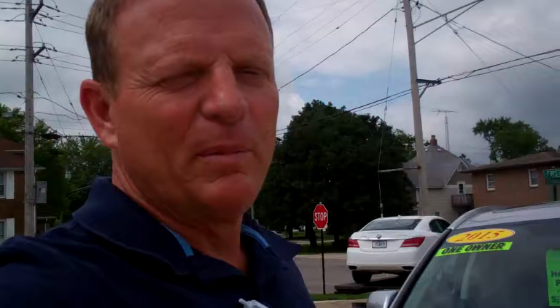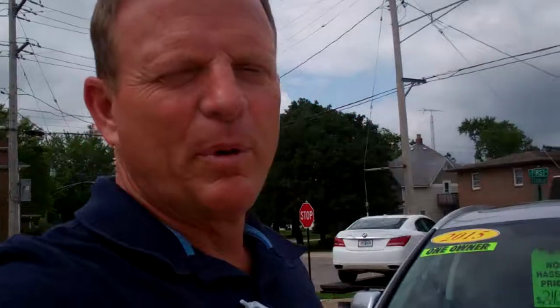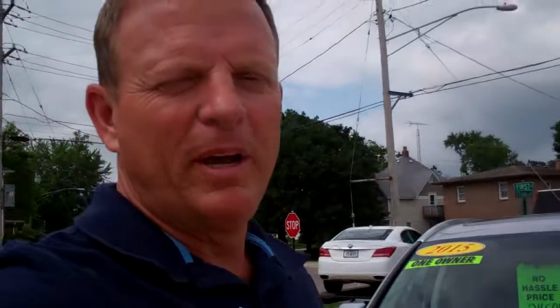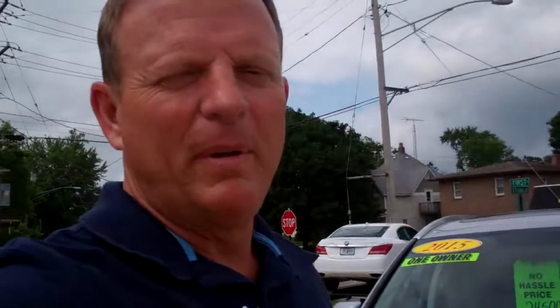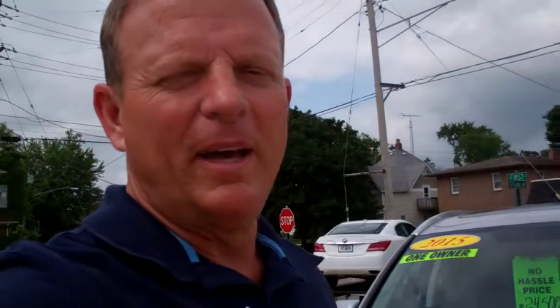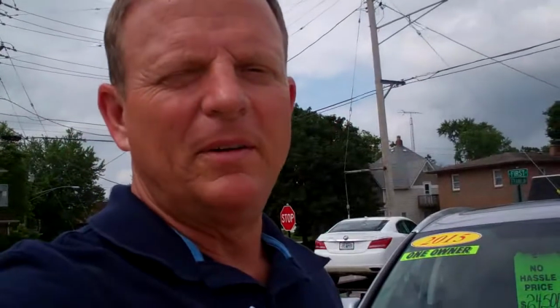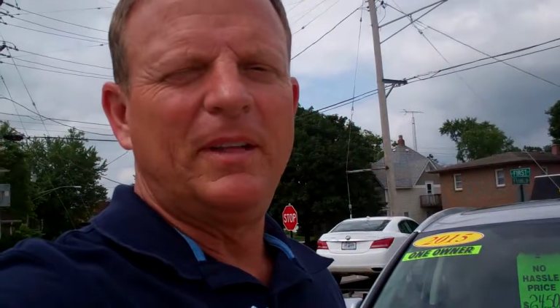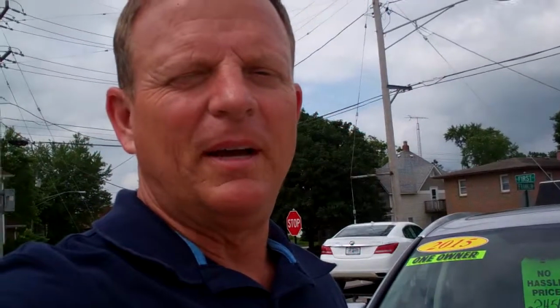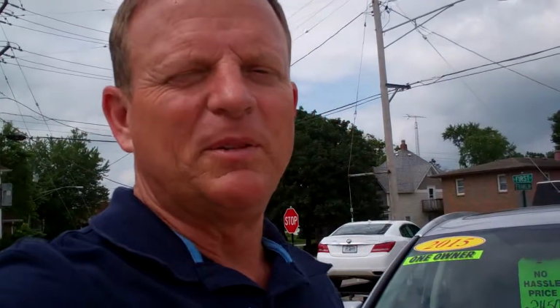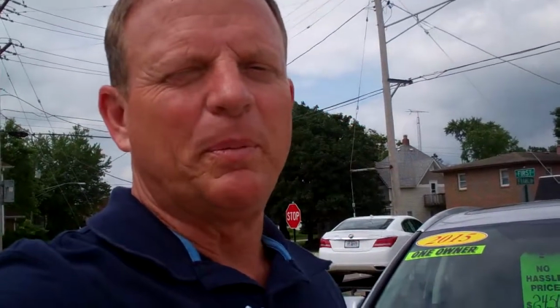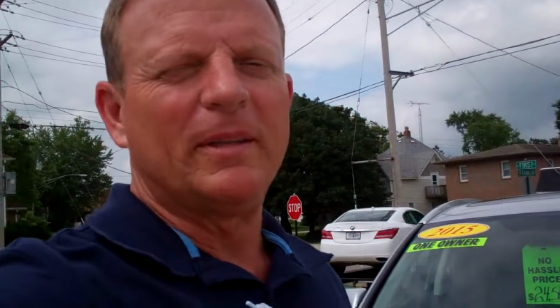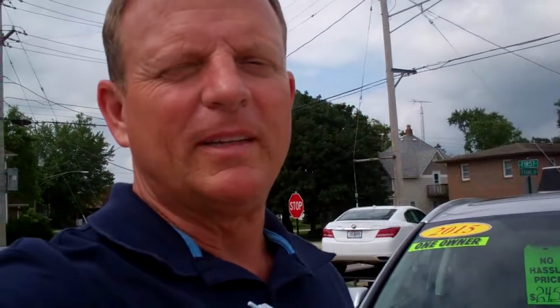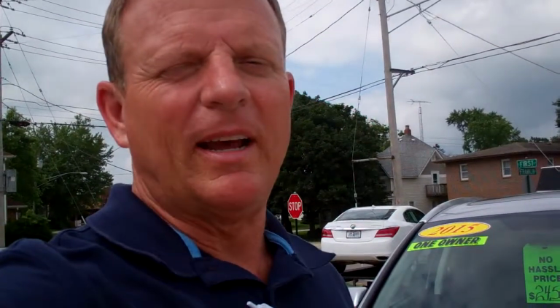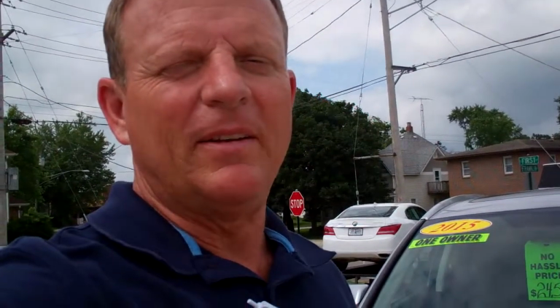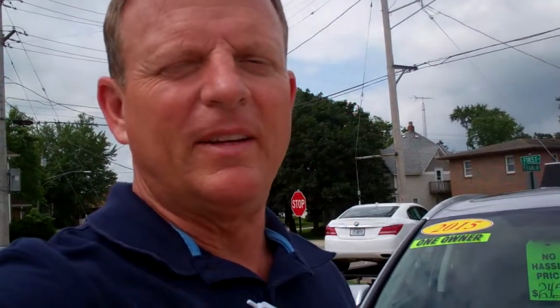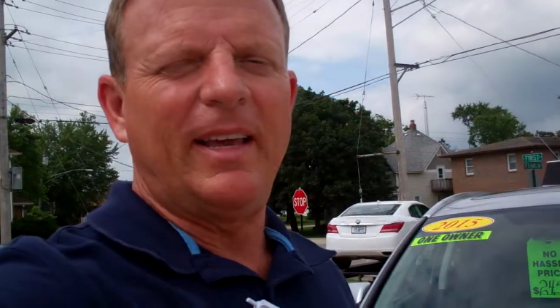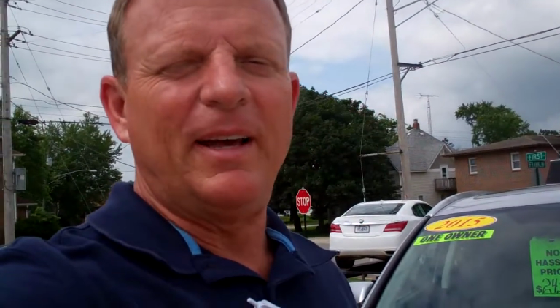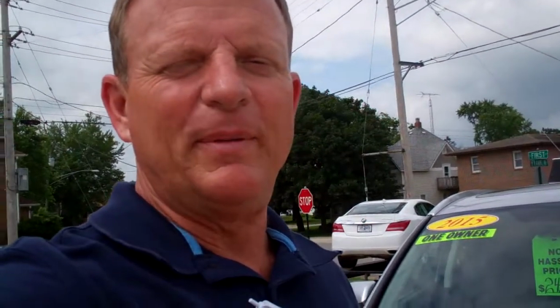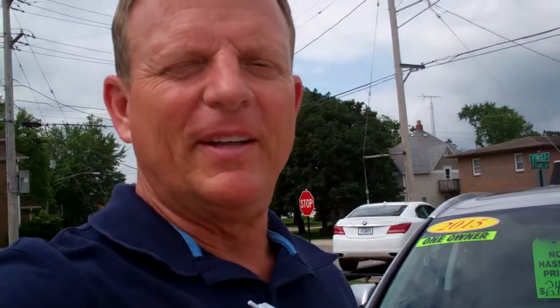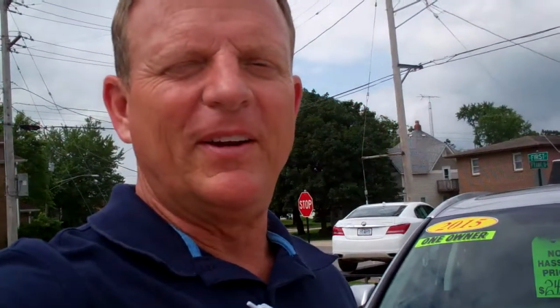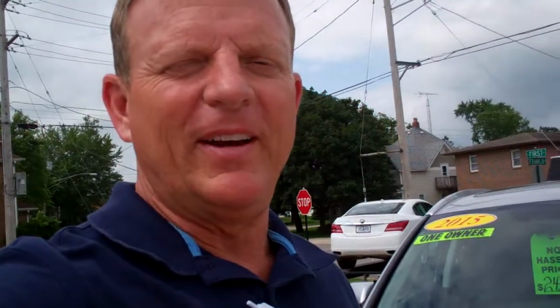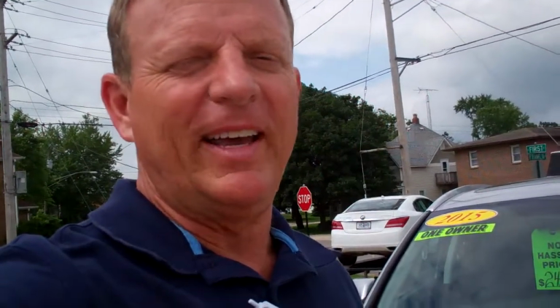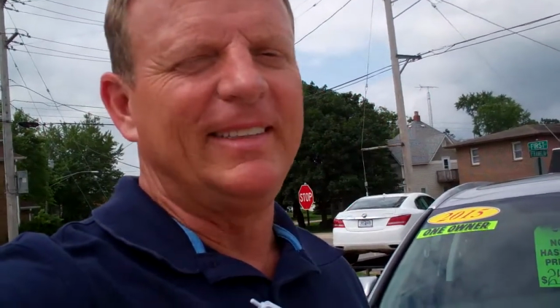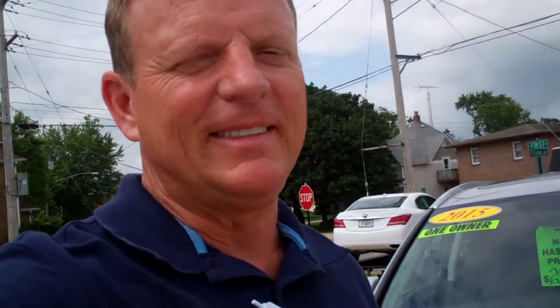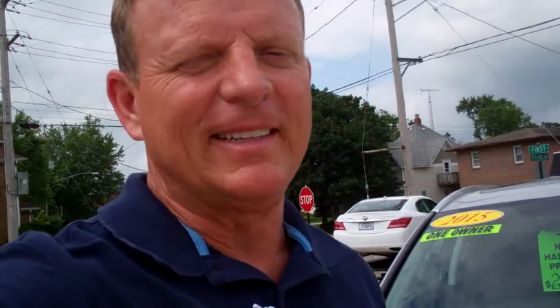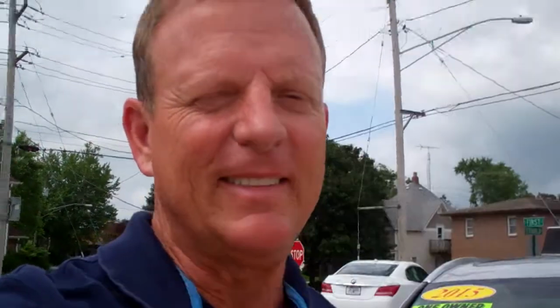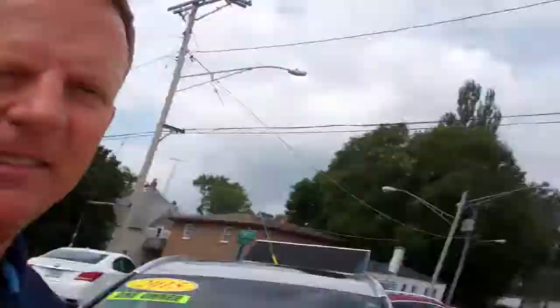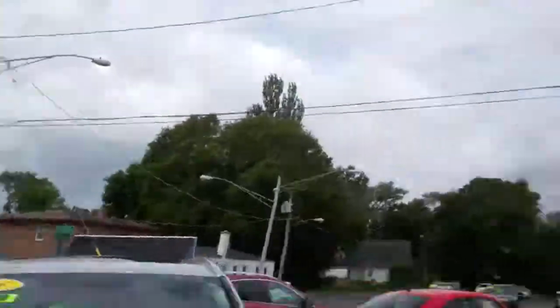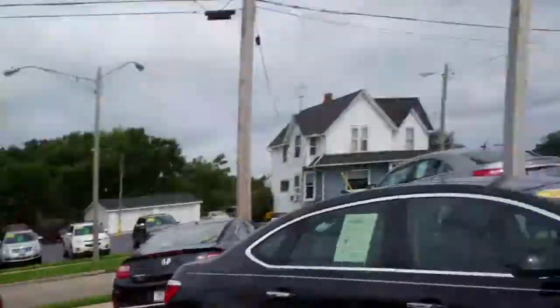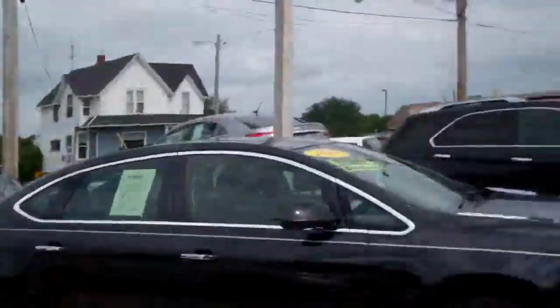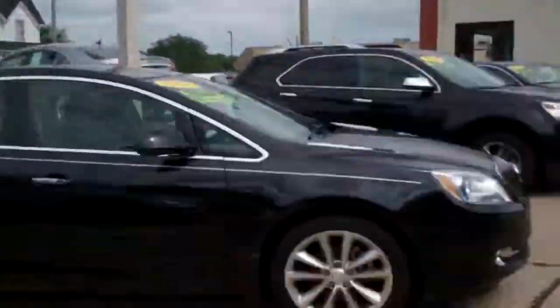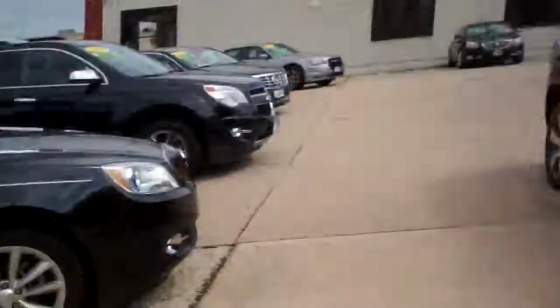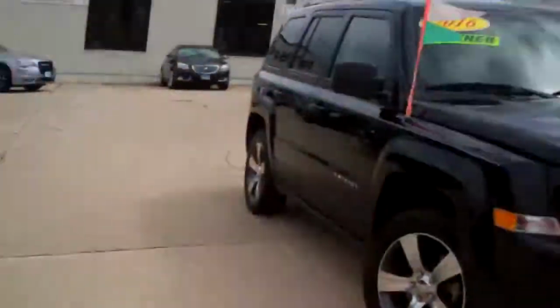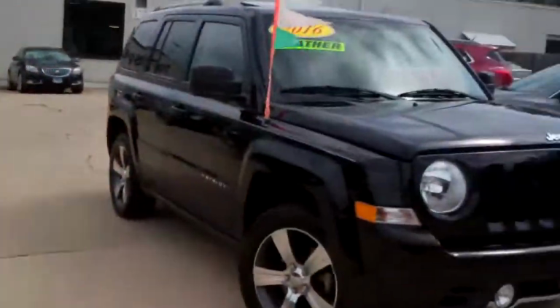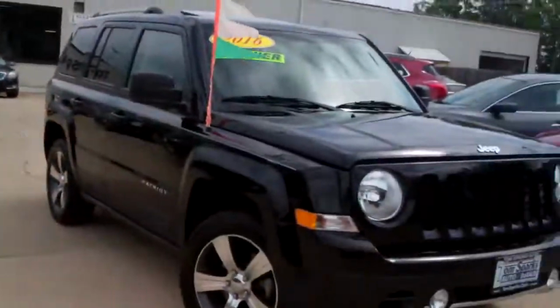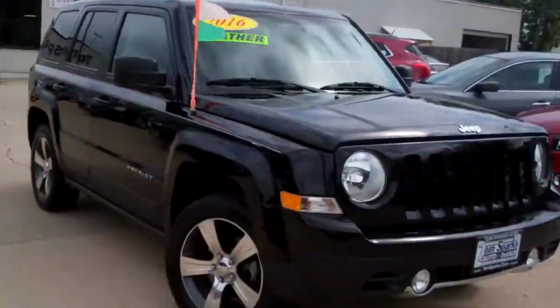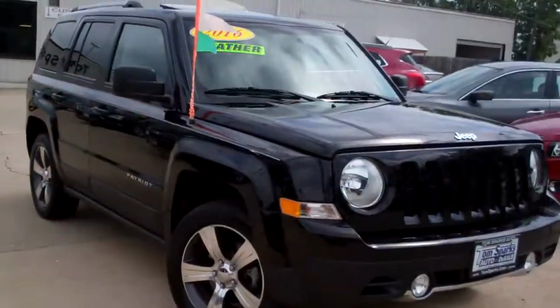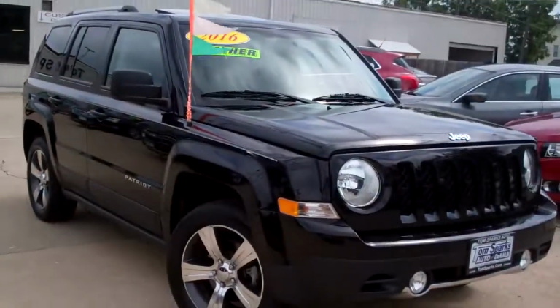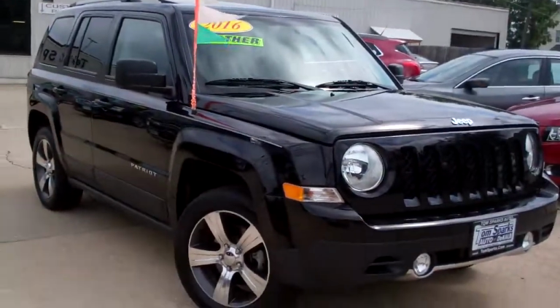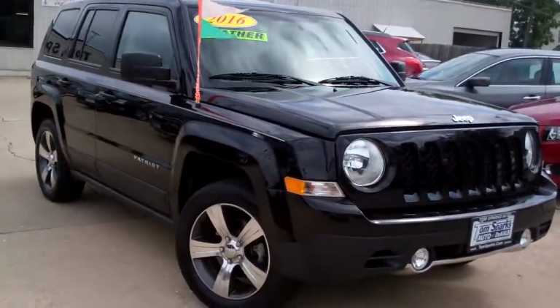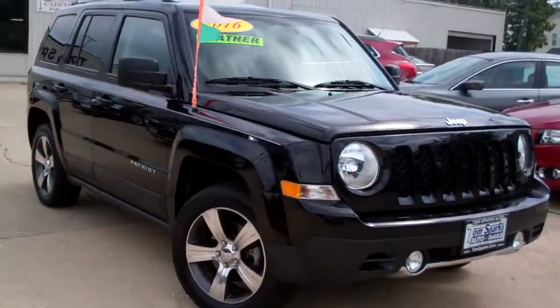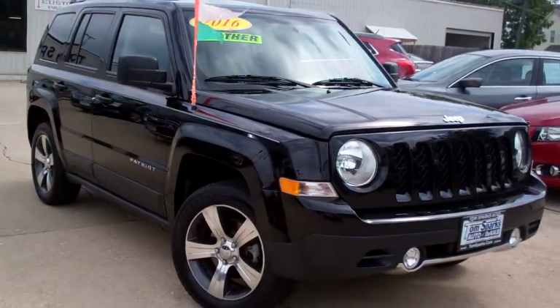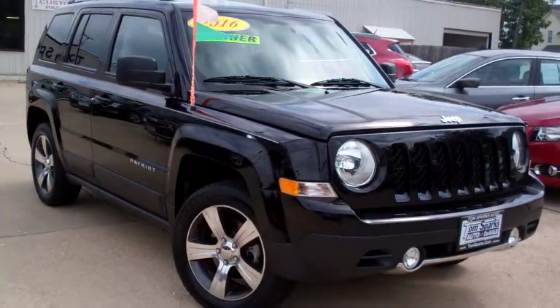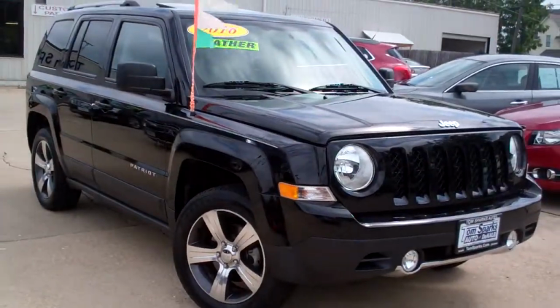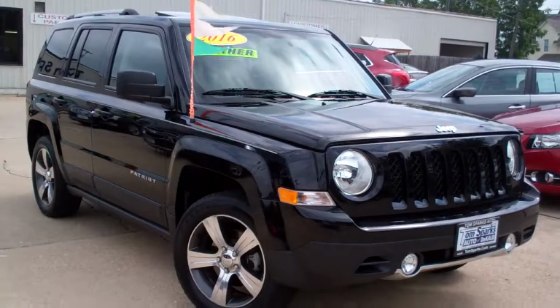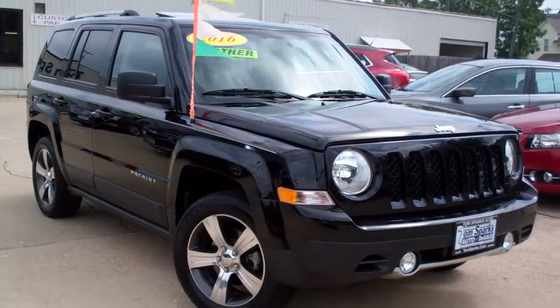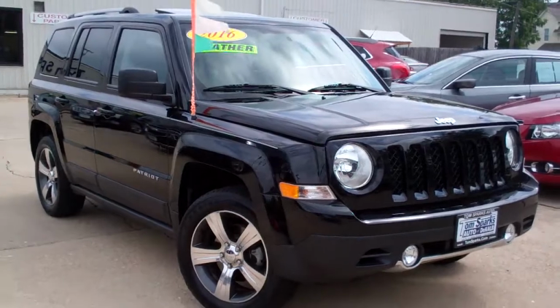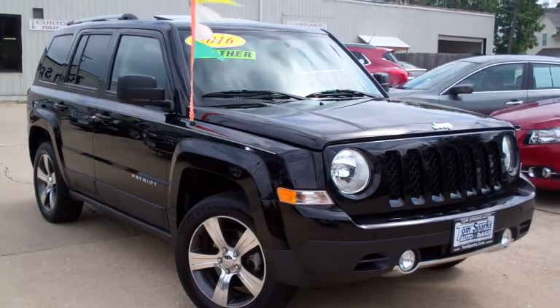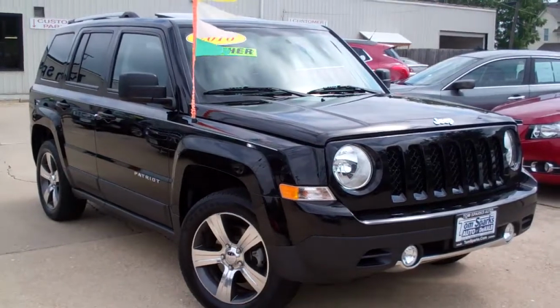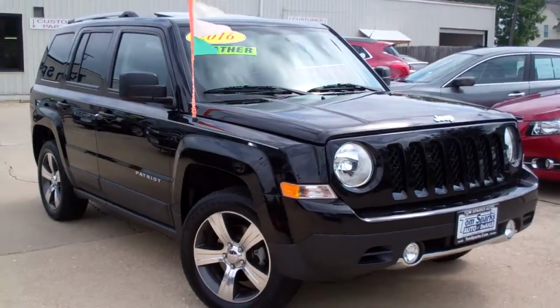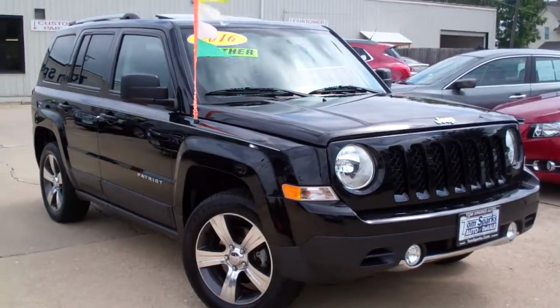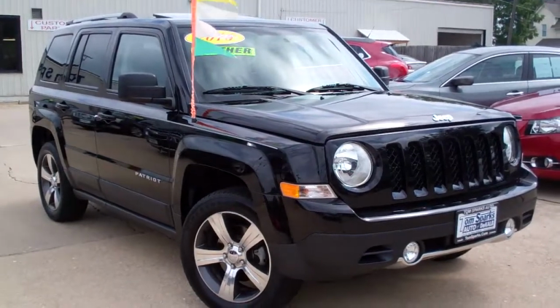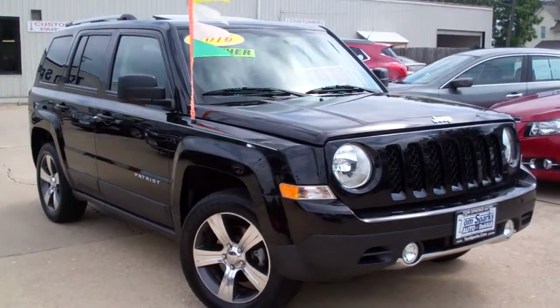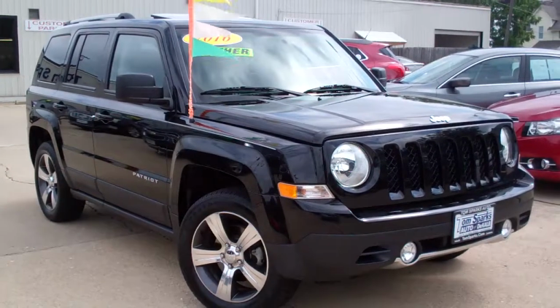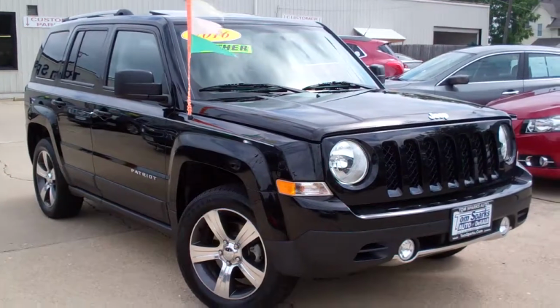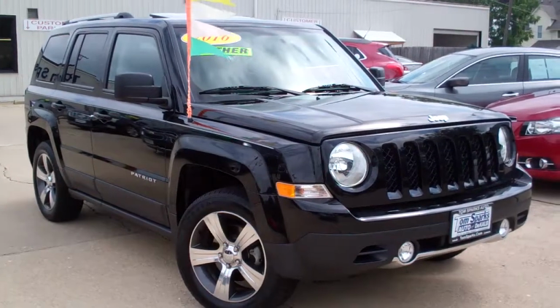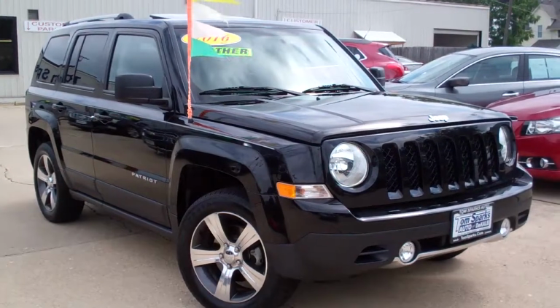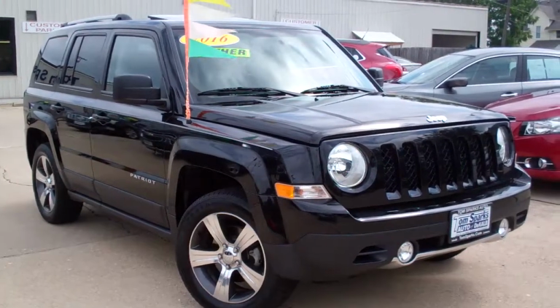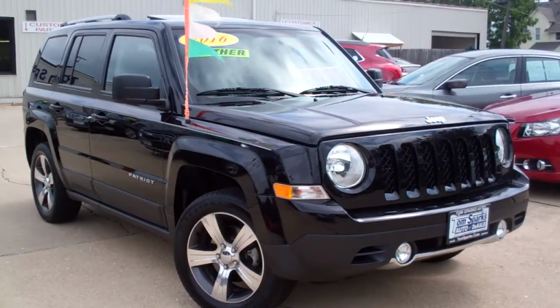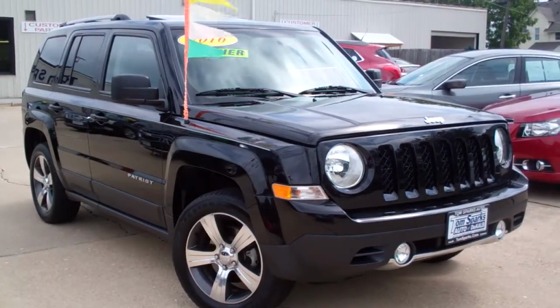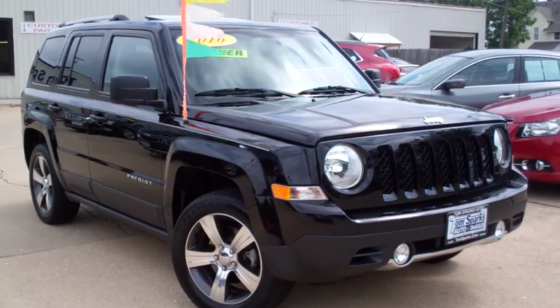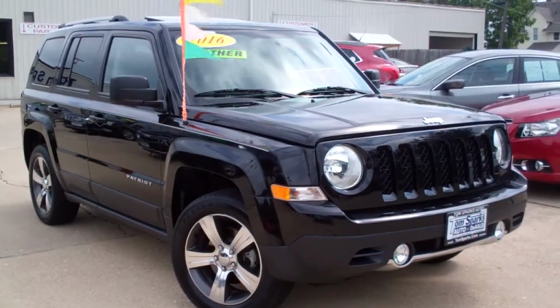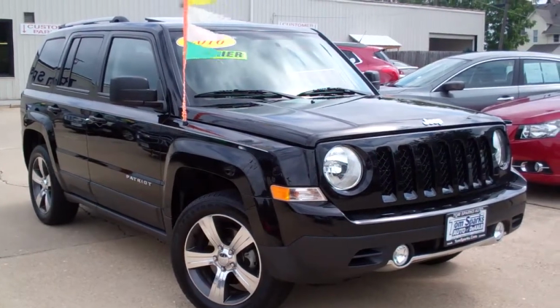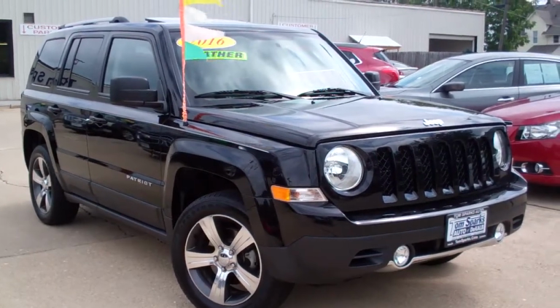Brad Mayo with Tom Sparks Auto at DeKalb, Illinois. Check this one out — 2016 Jeep Patriot. Nice car, huh?